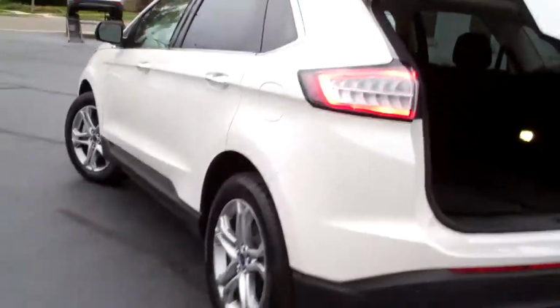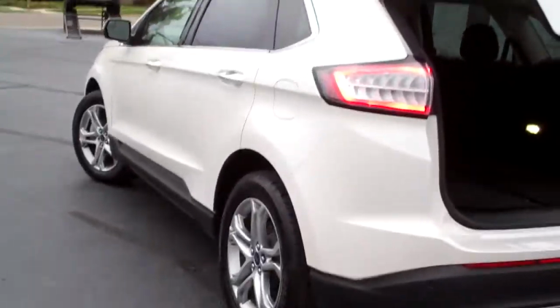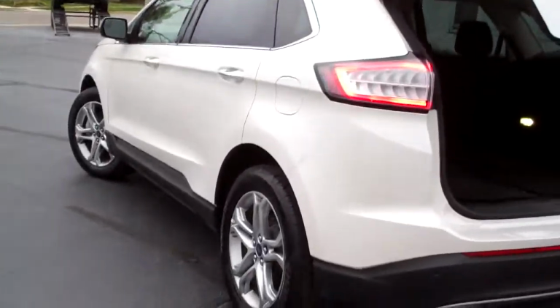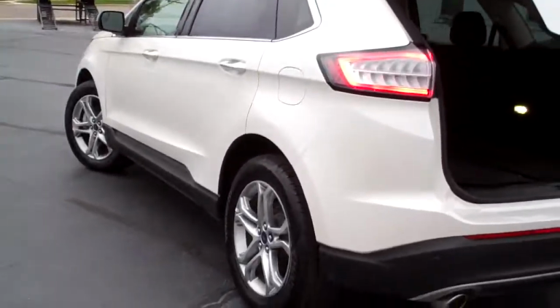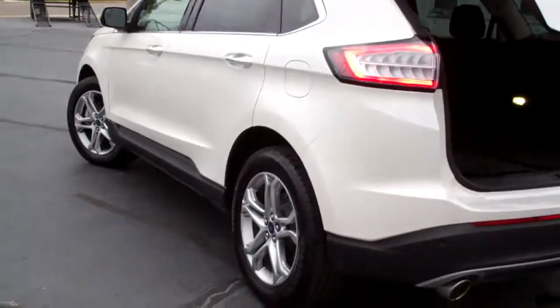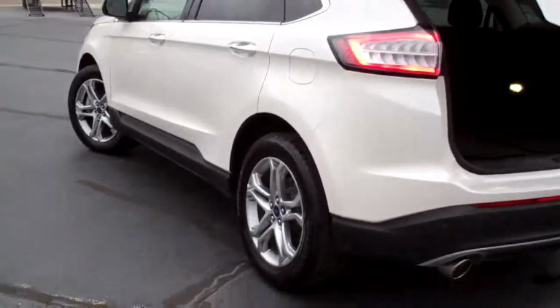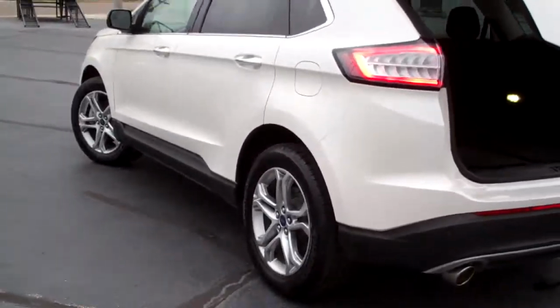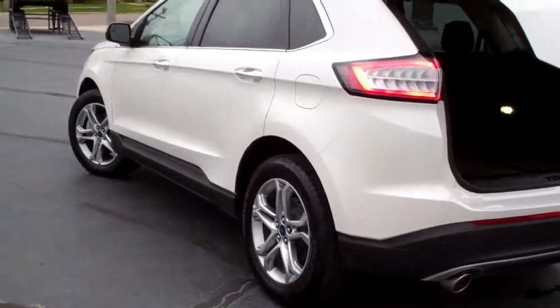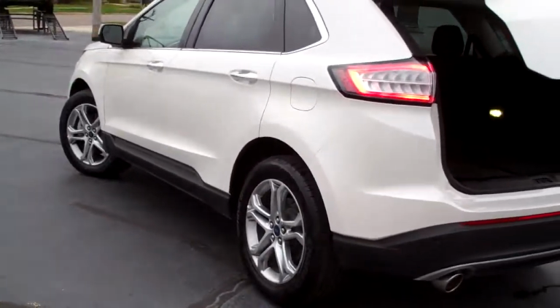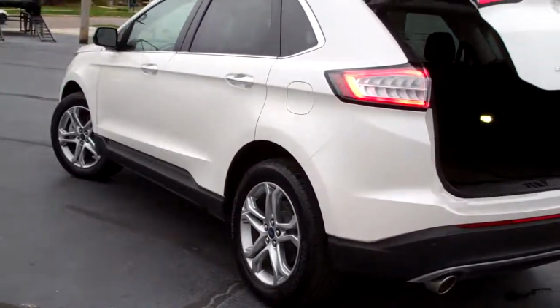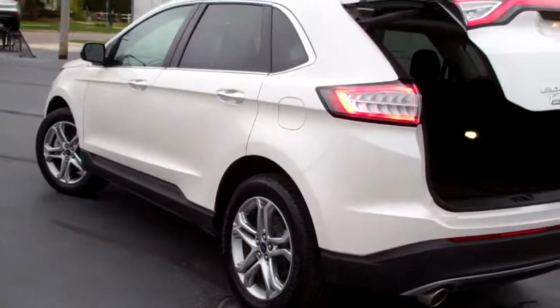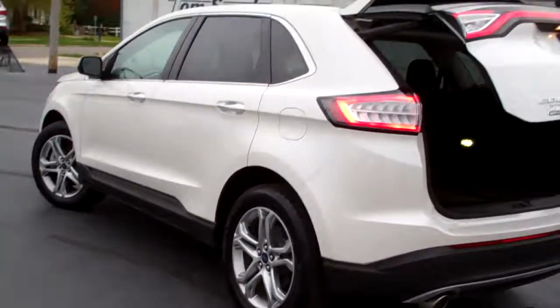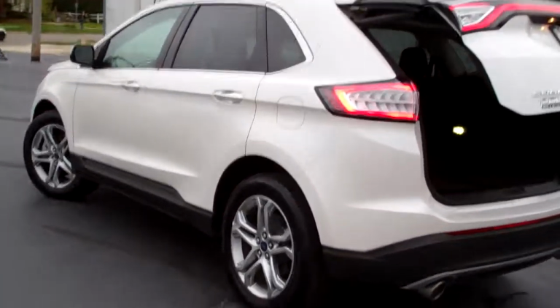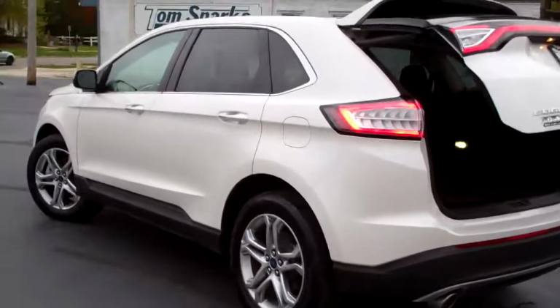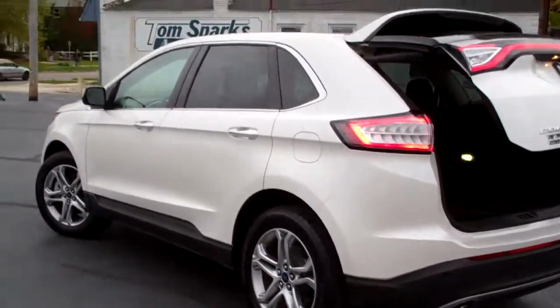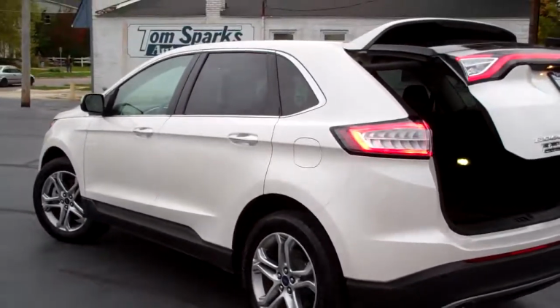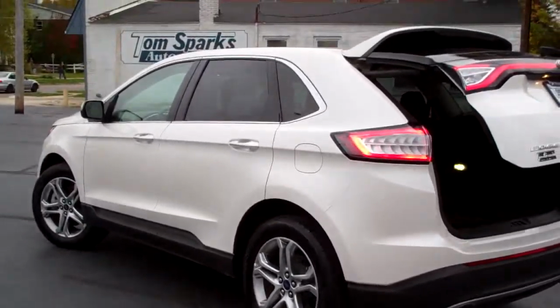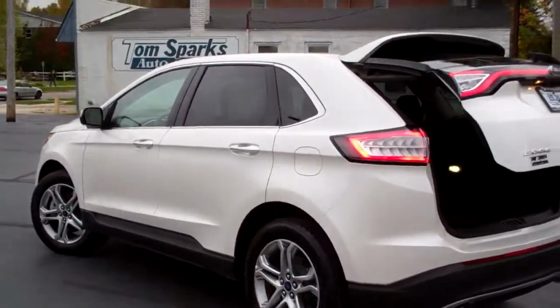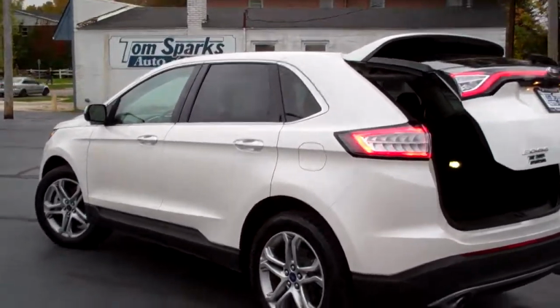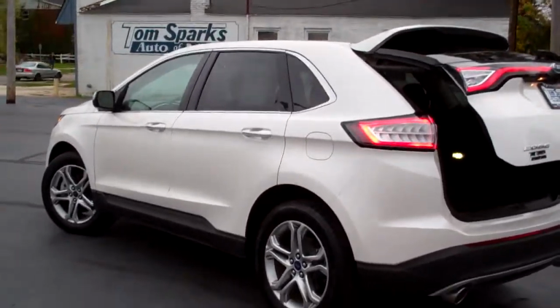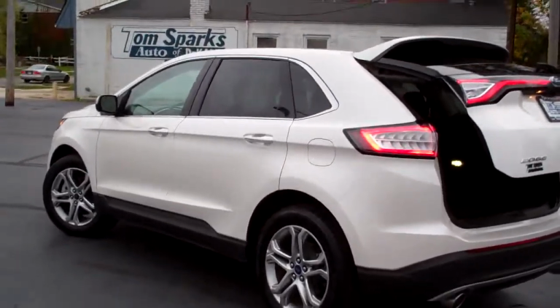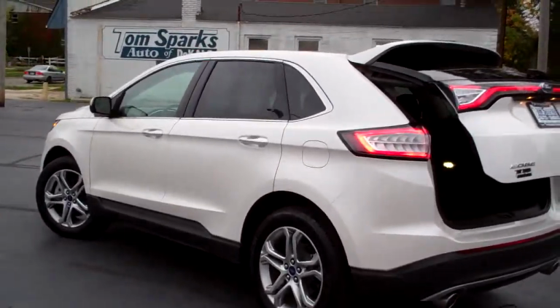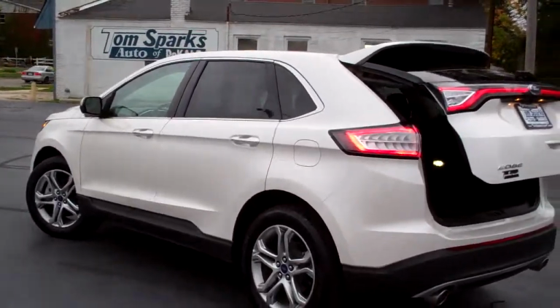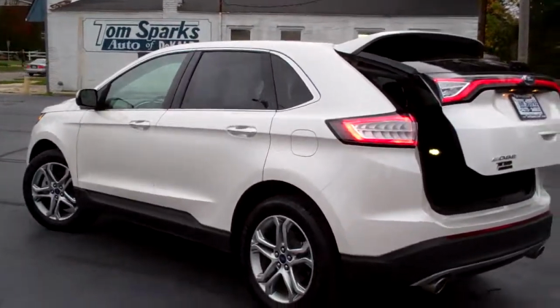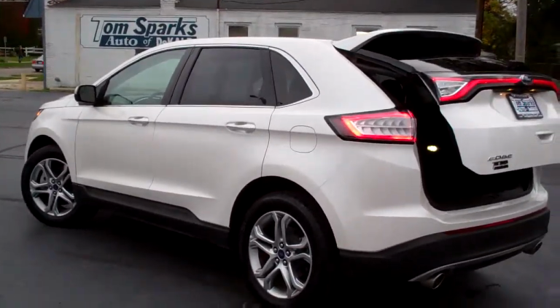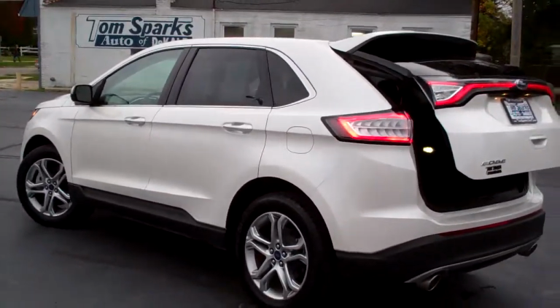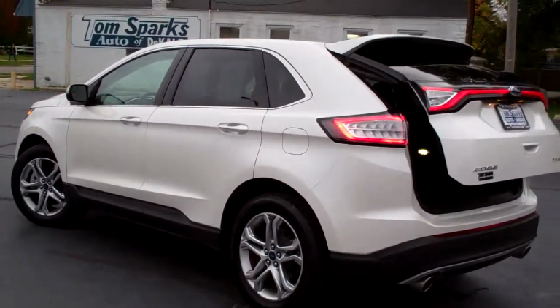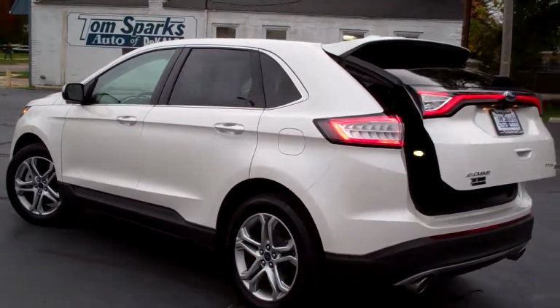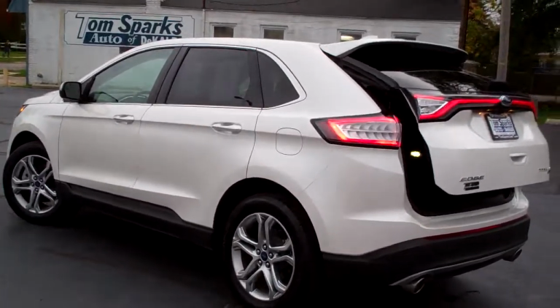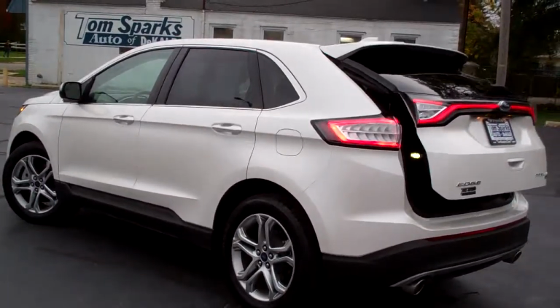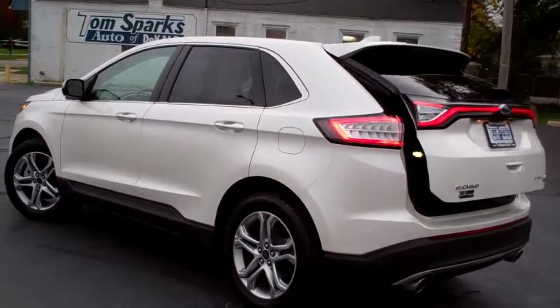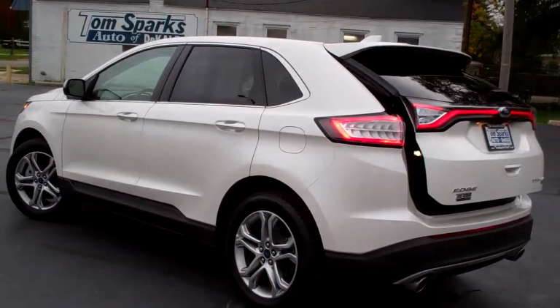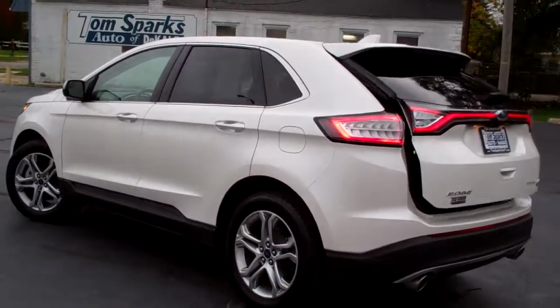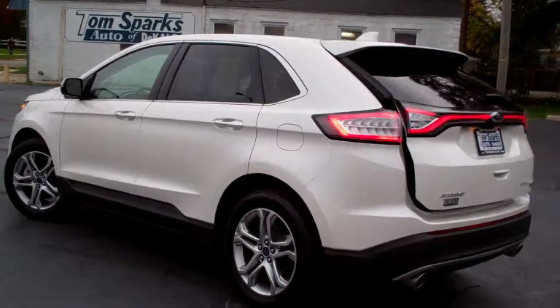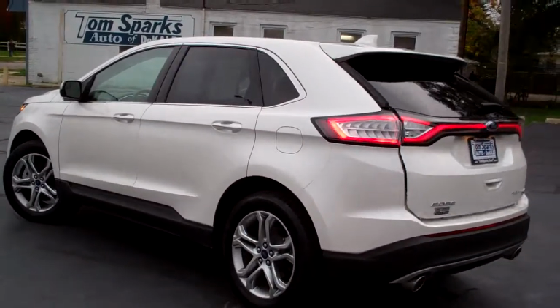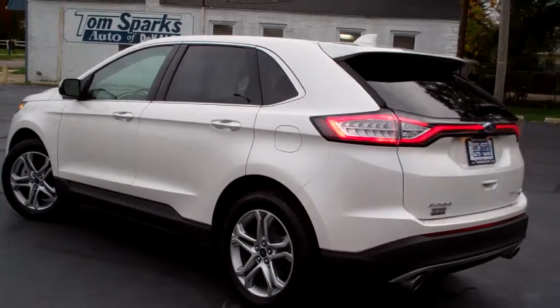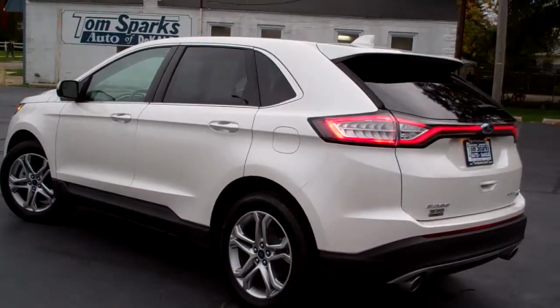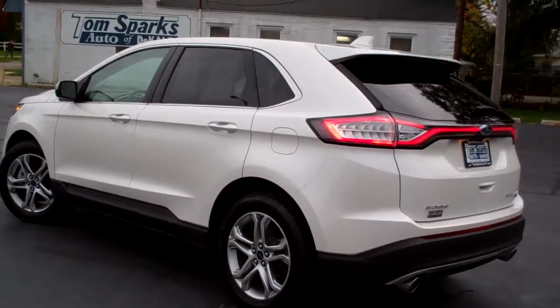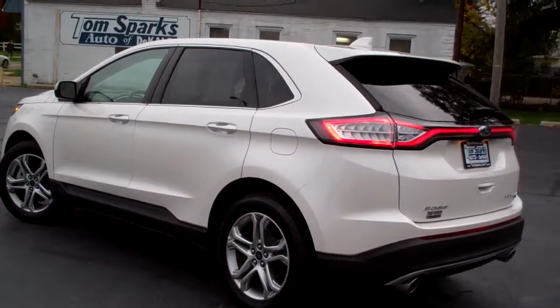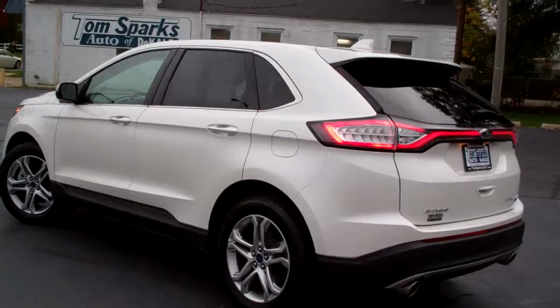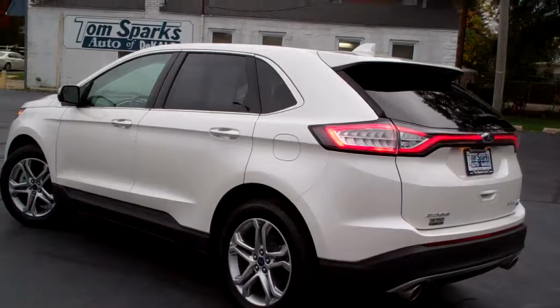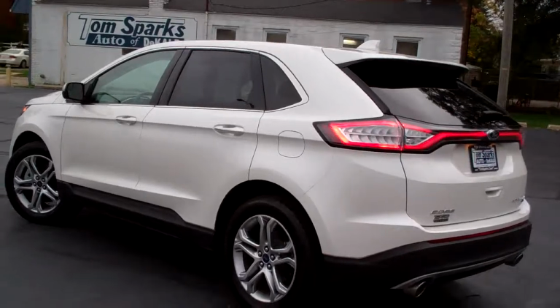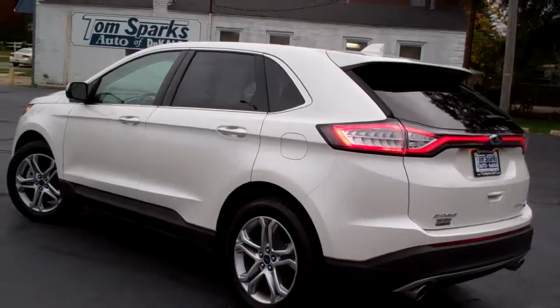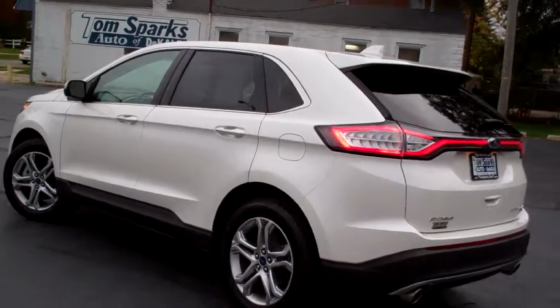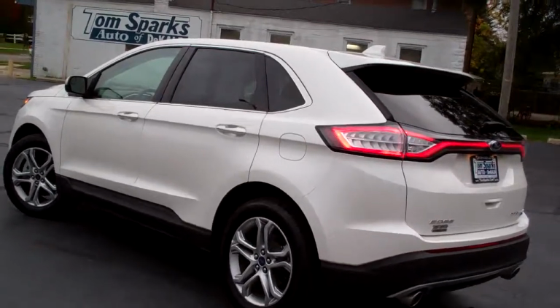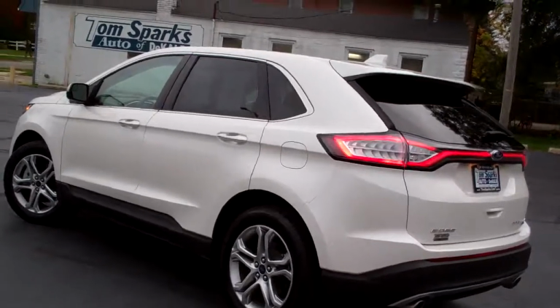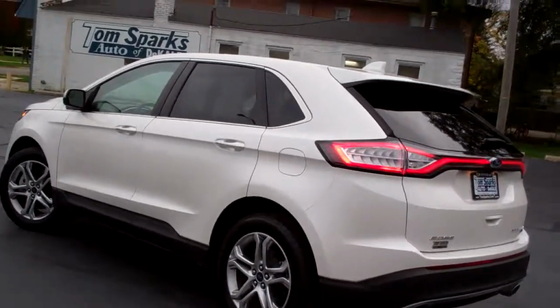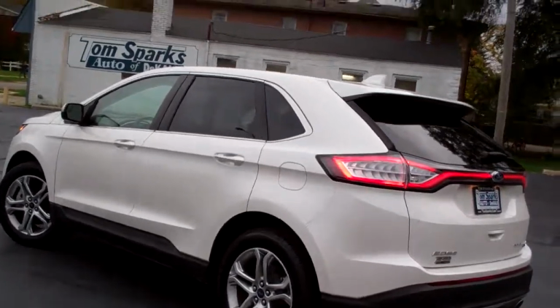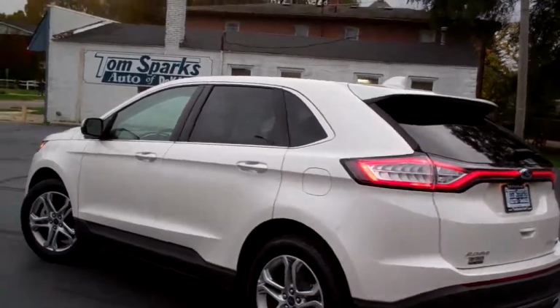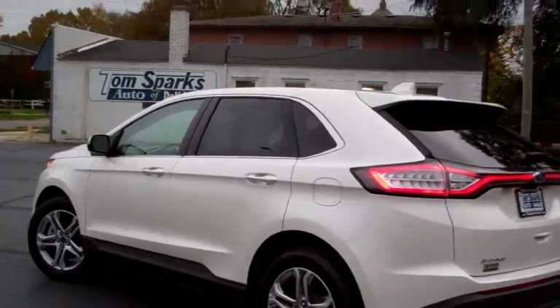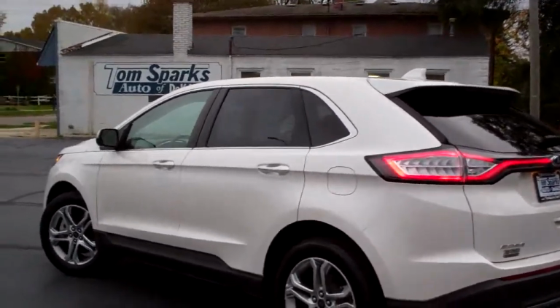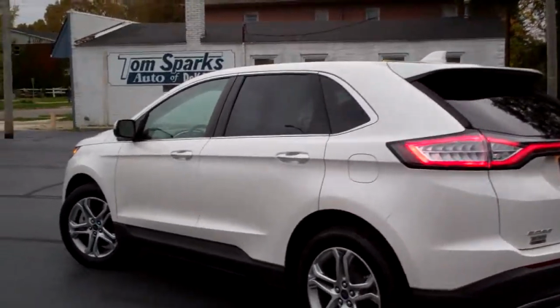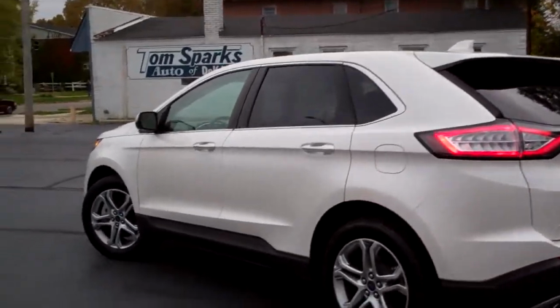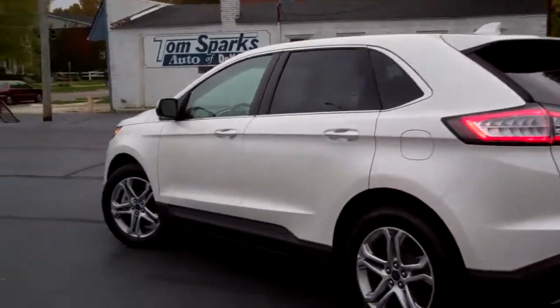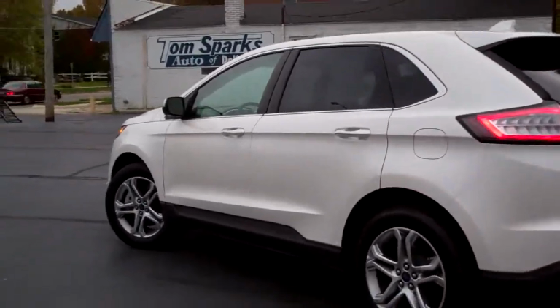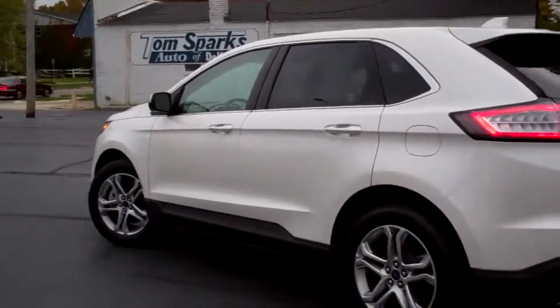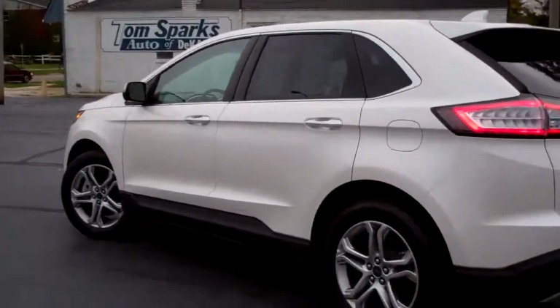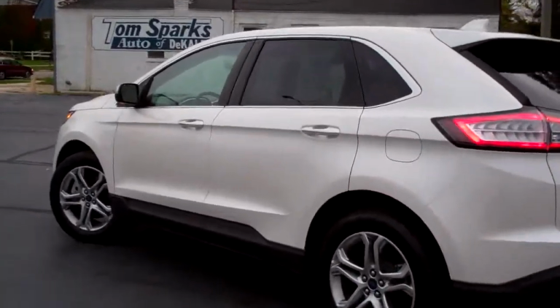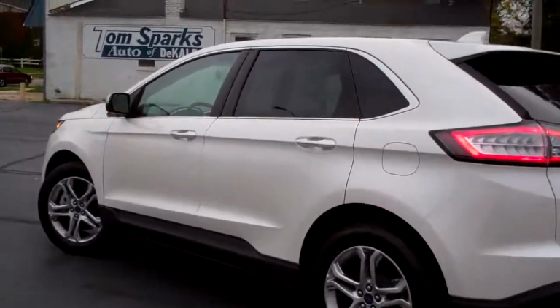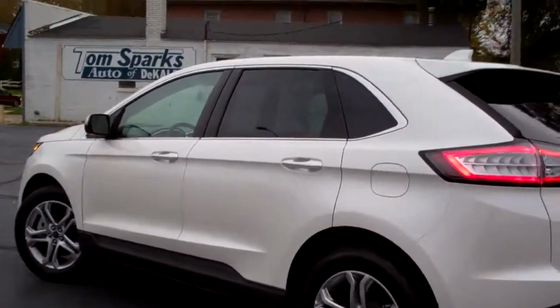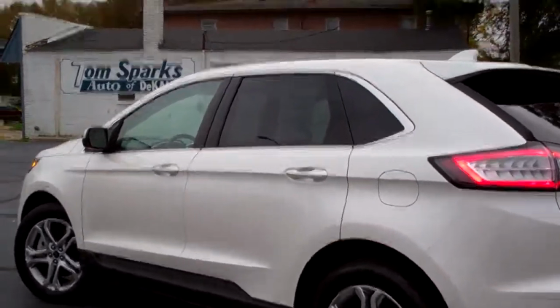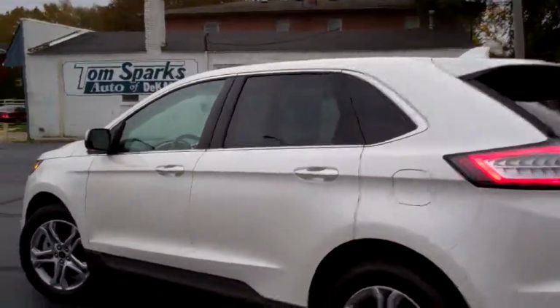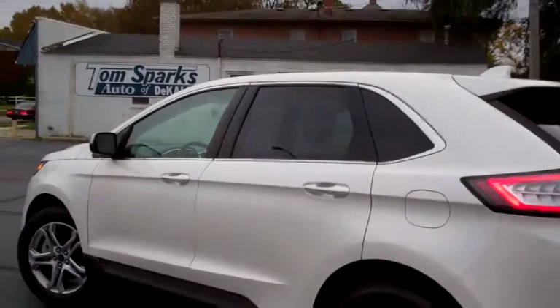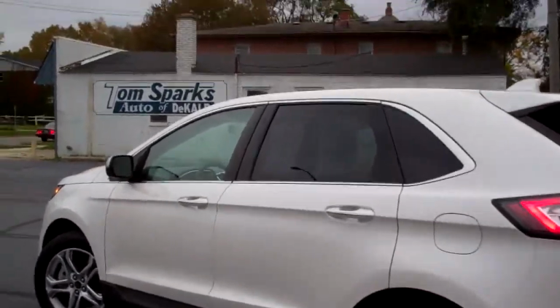Wow, look at all that room — good room back here. Nice clean floor mats come with the car. If you need more space, those seats will fold down too.